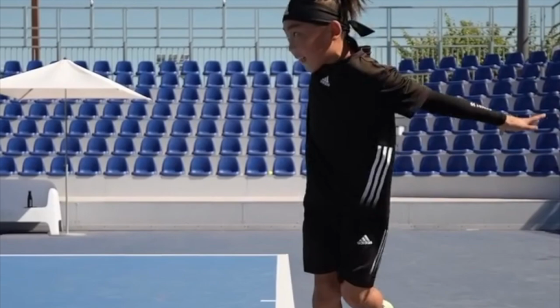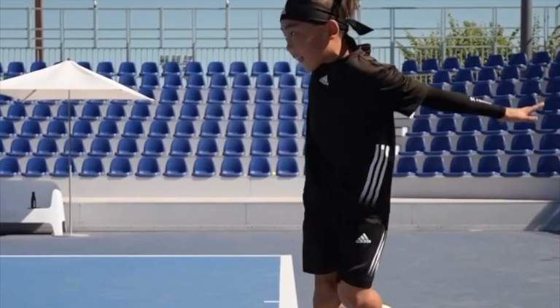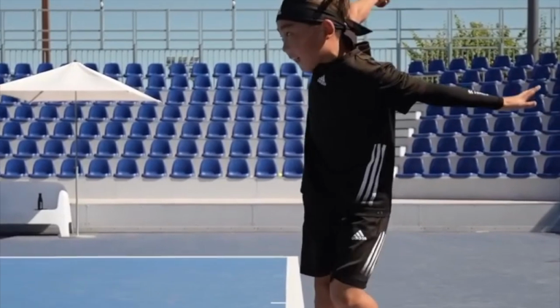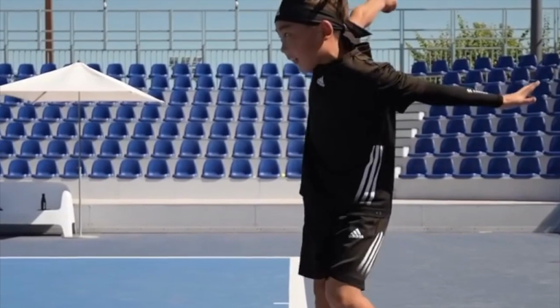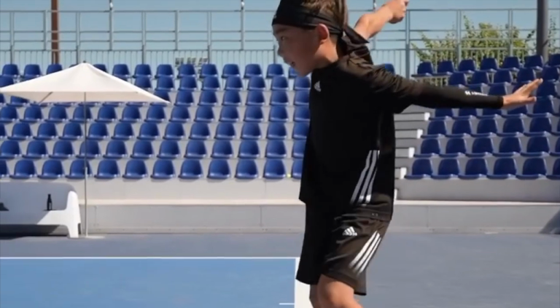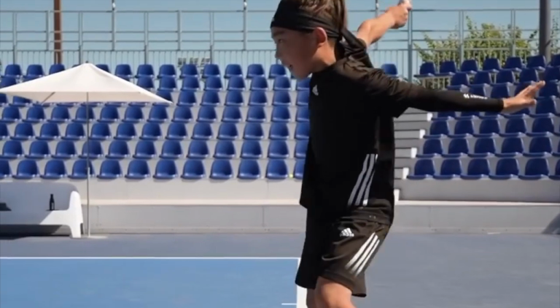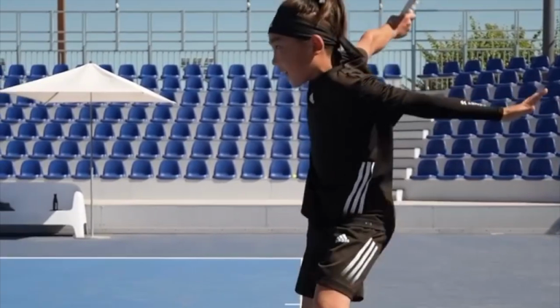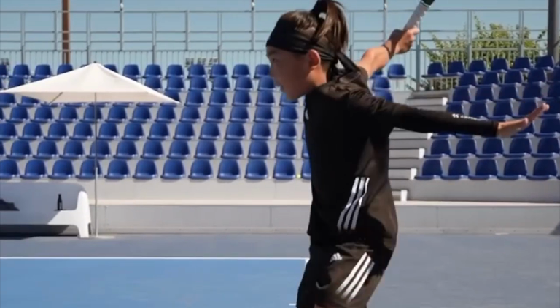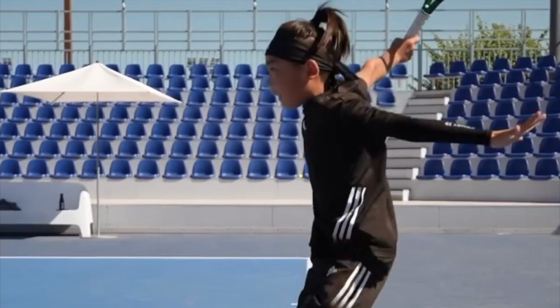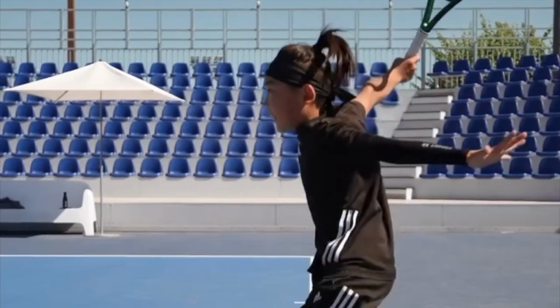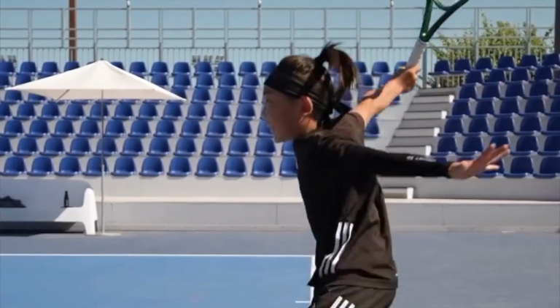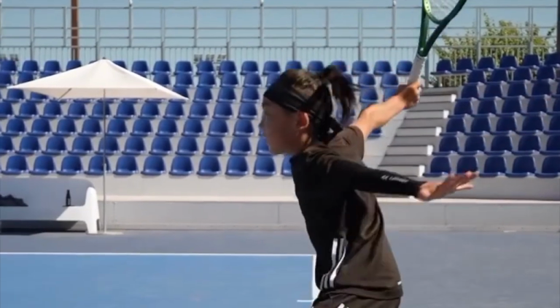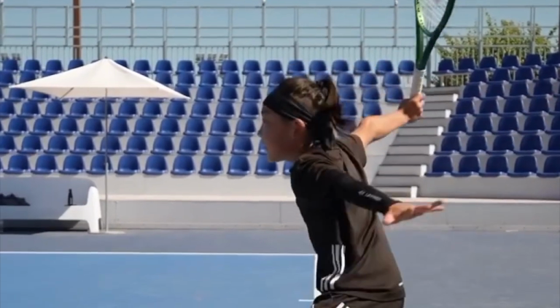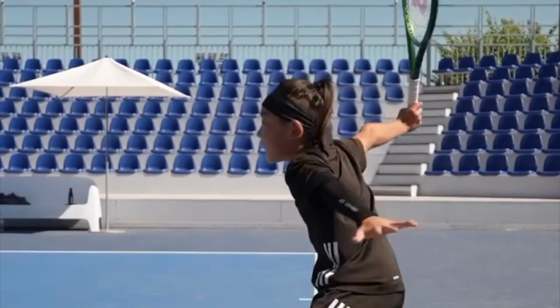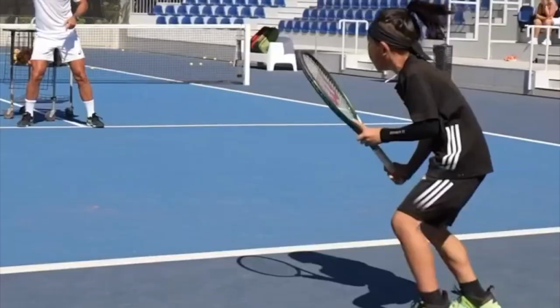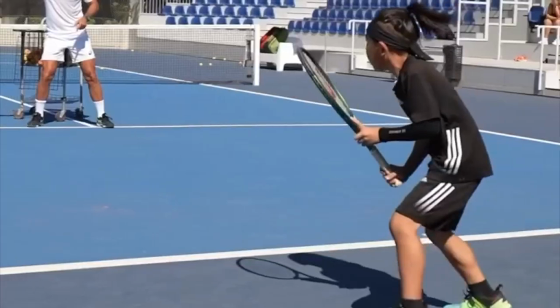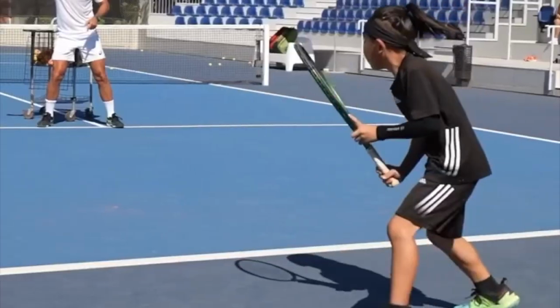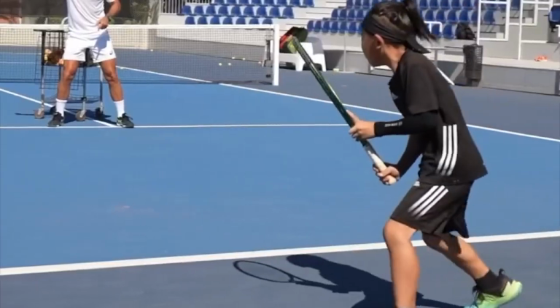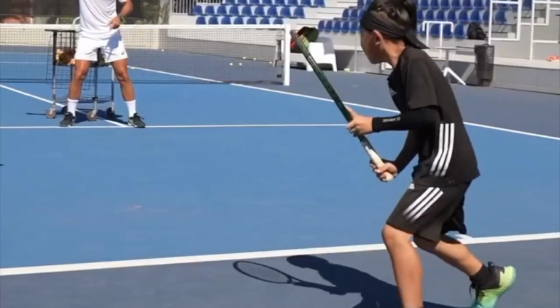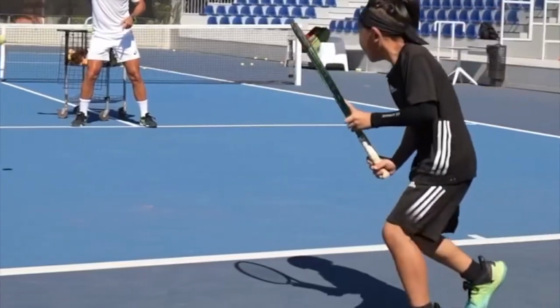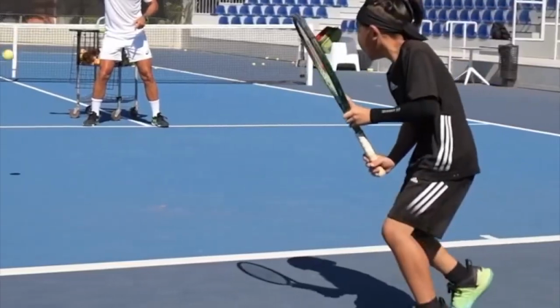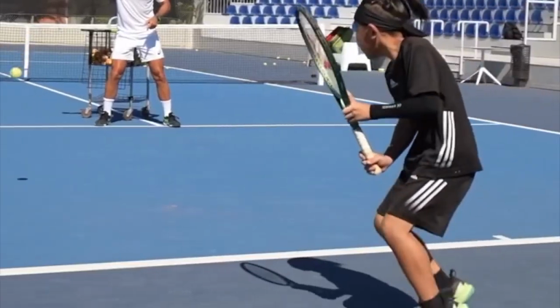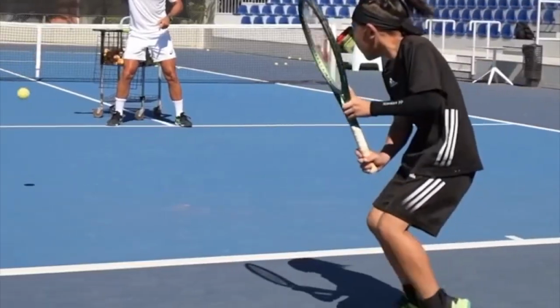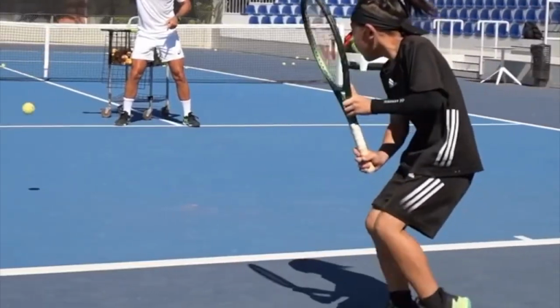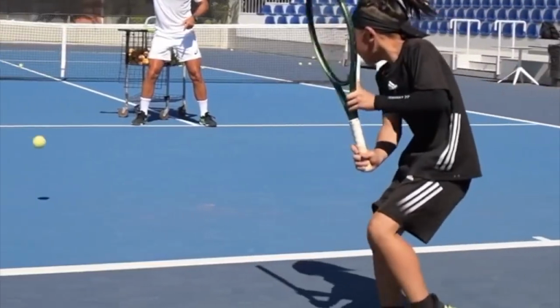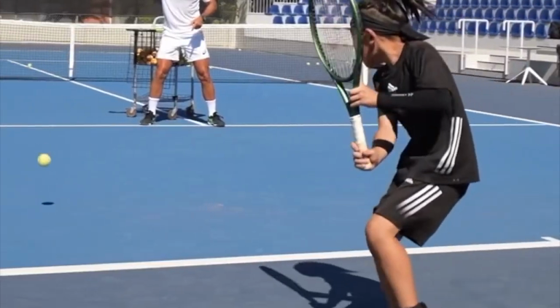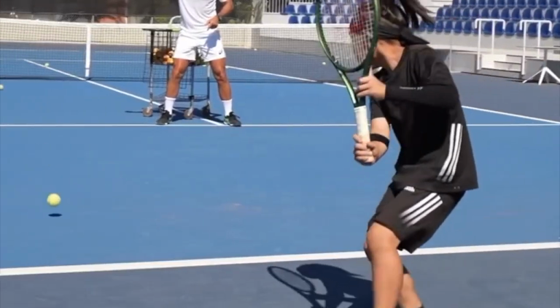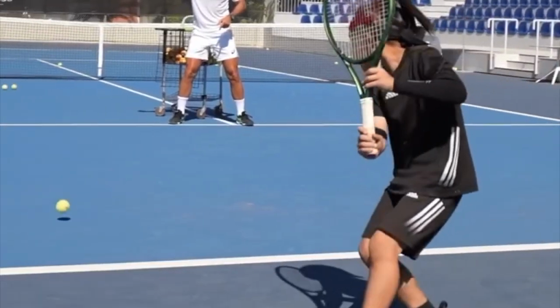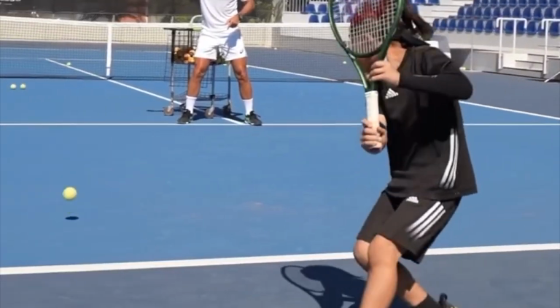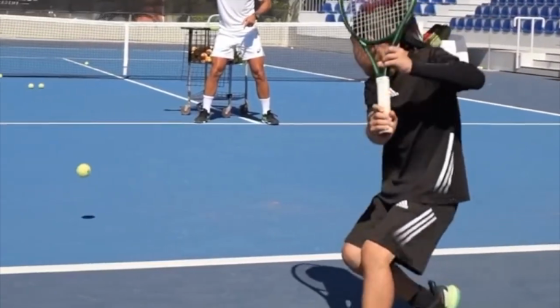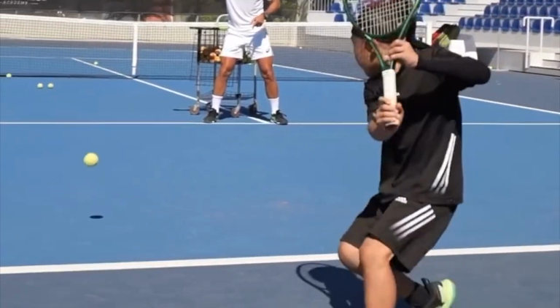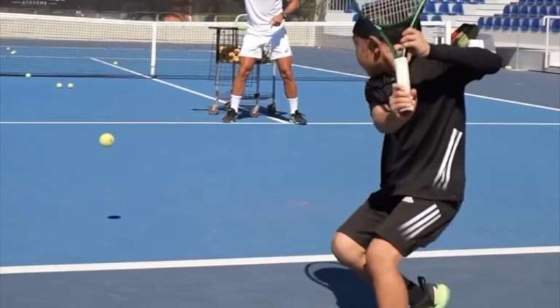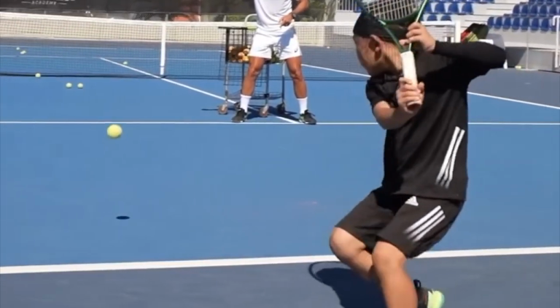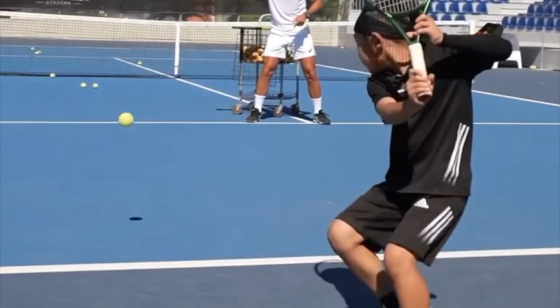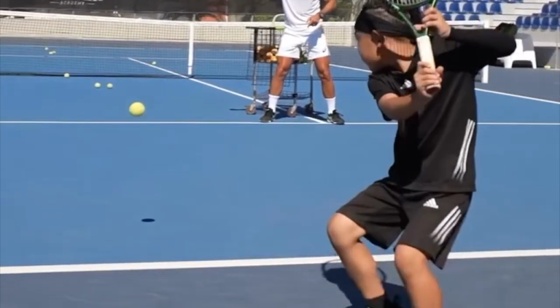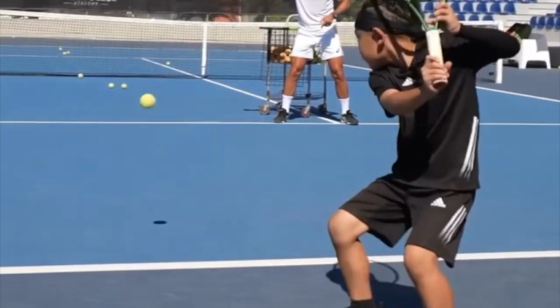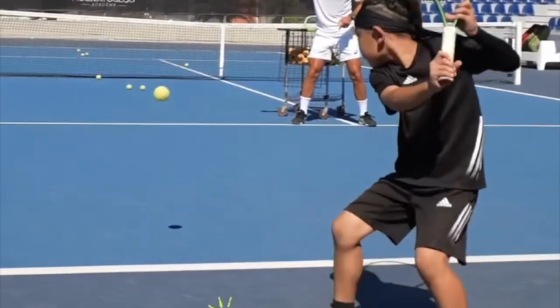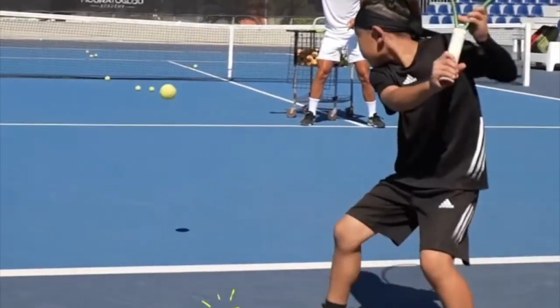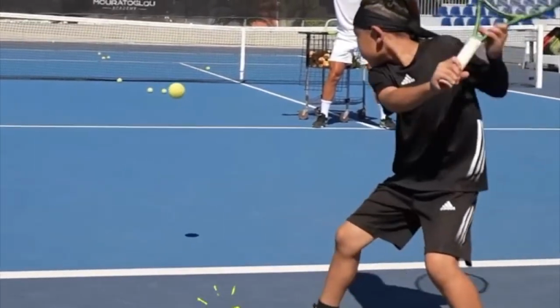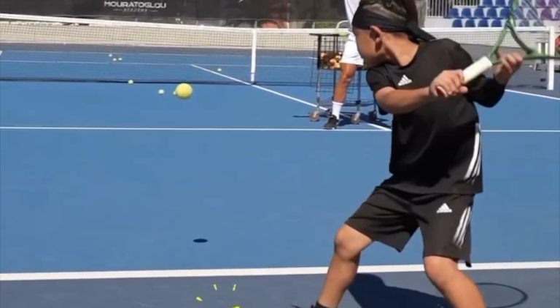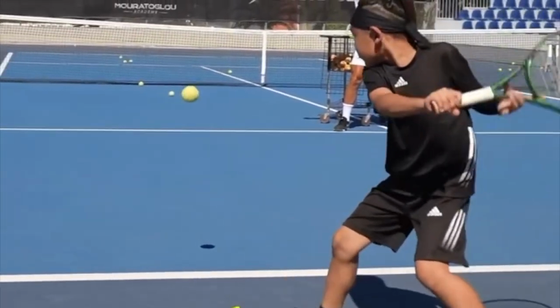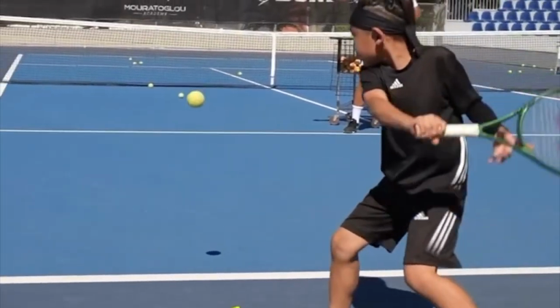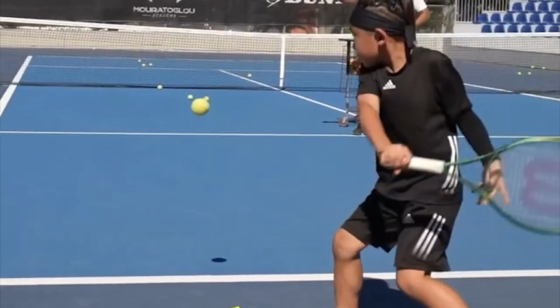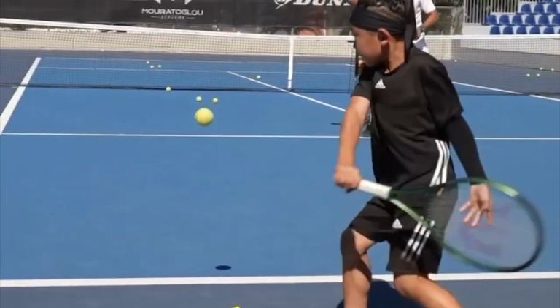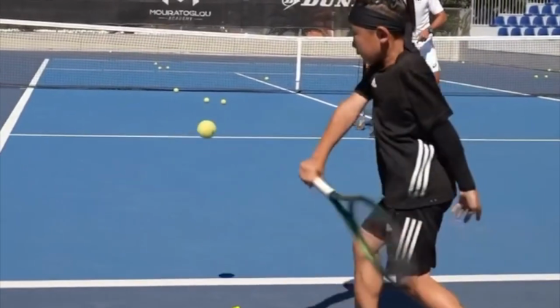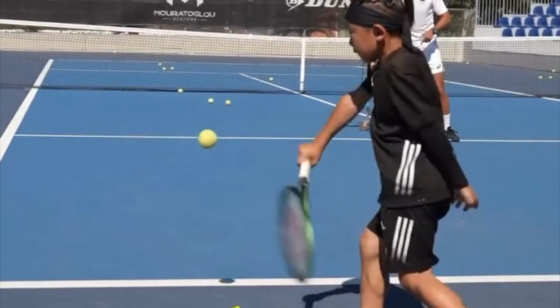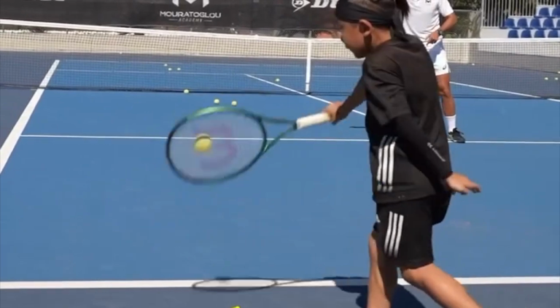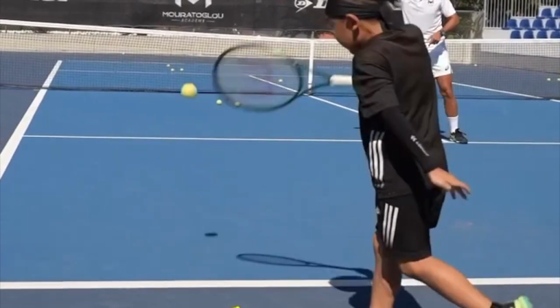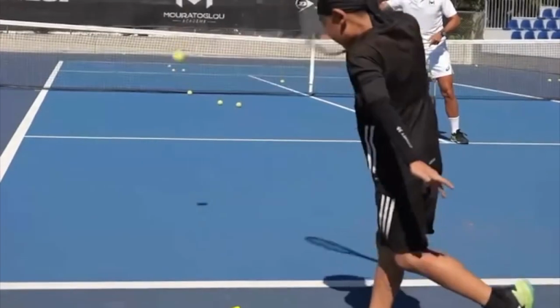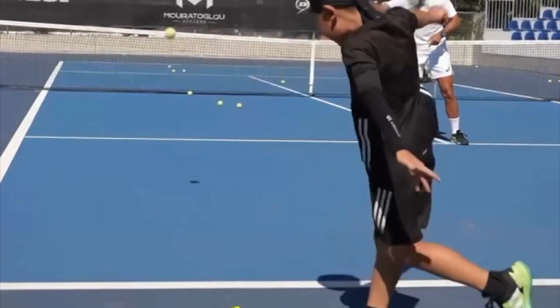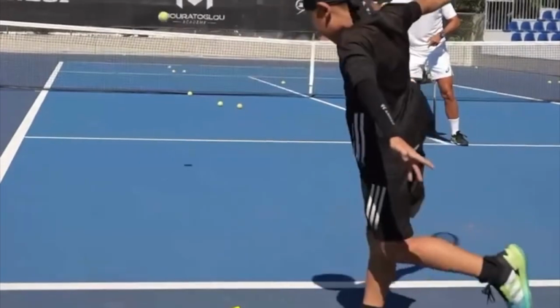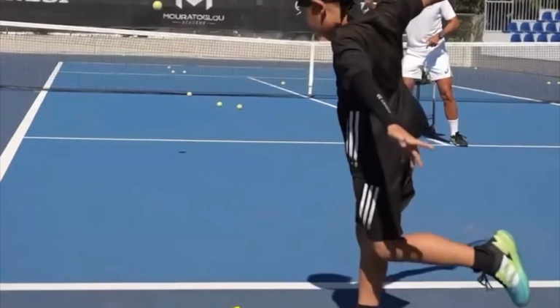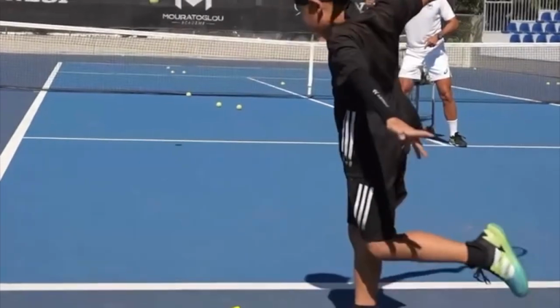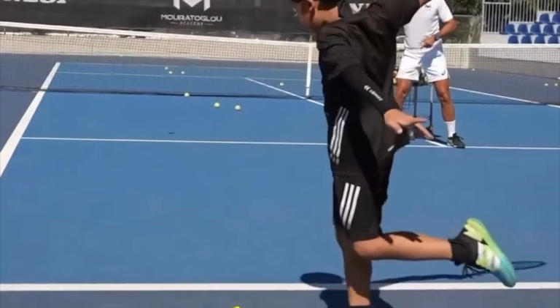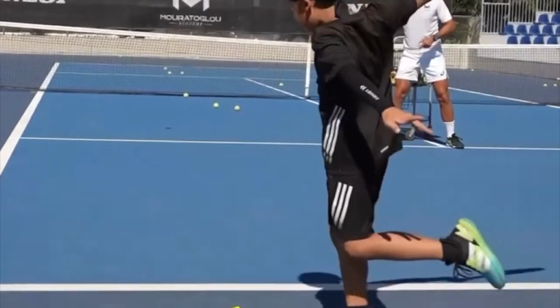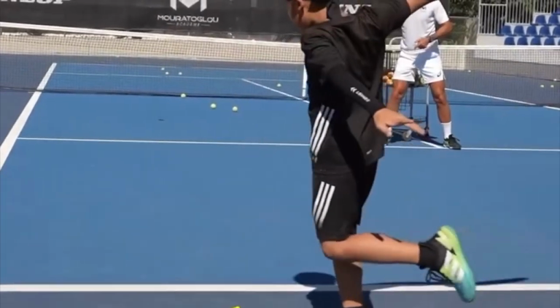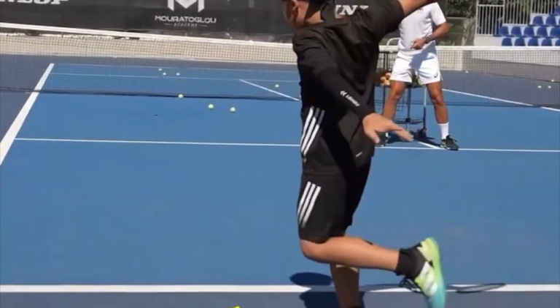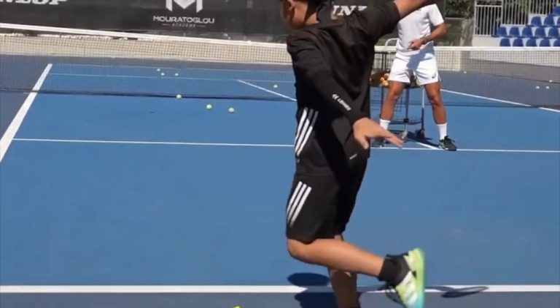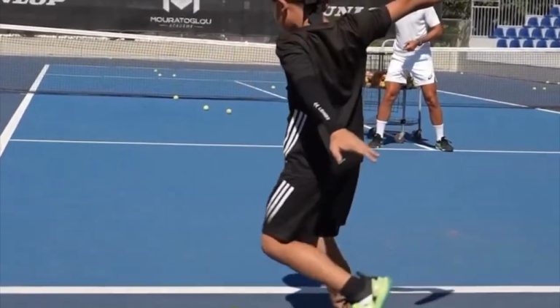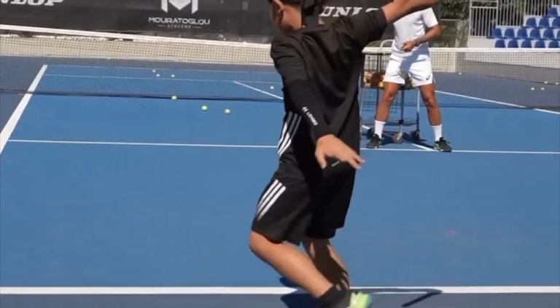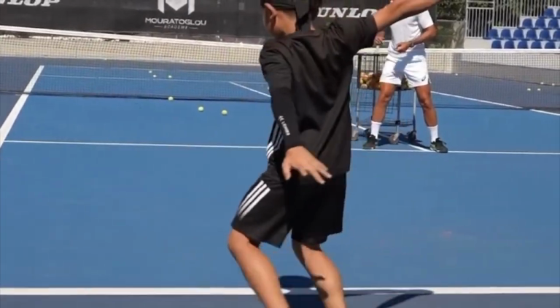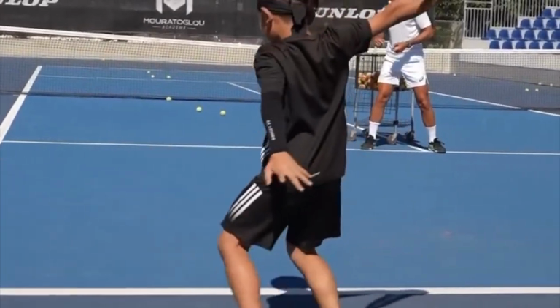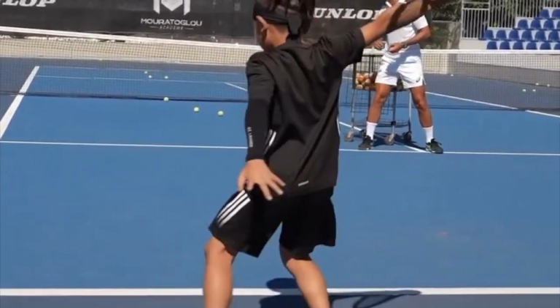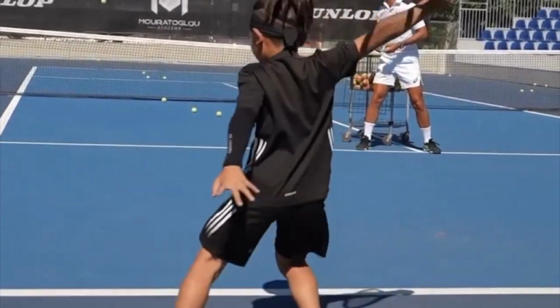His footwork is amazing. Check out his last step — by going forward it allows him to transfer his body weight forward.